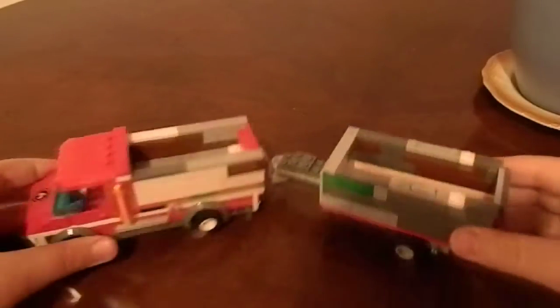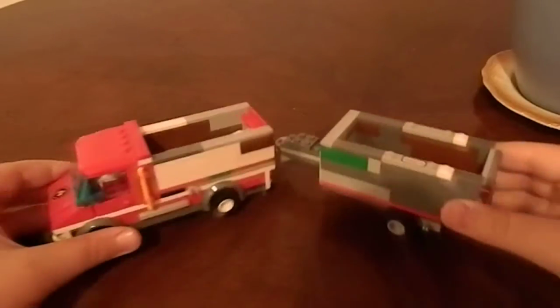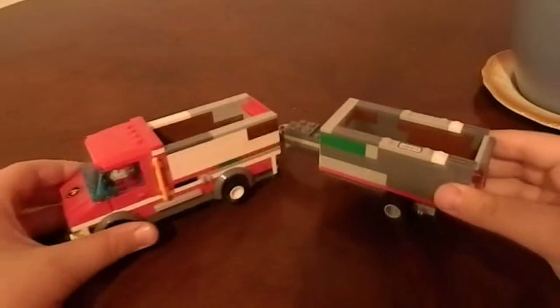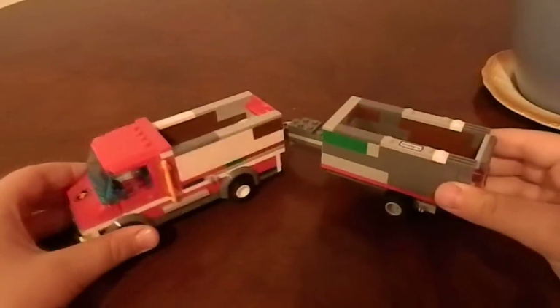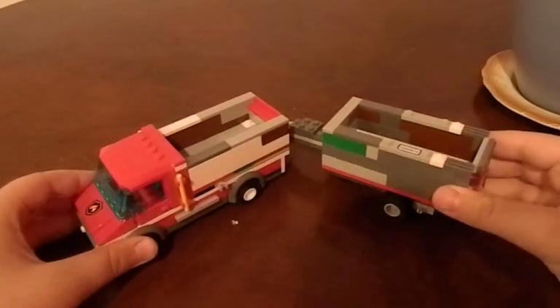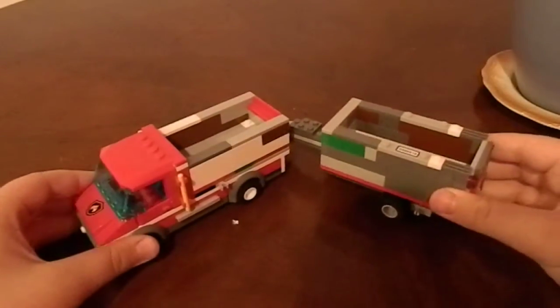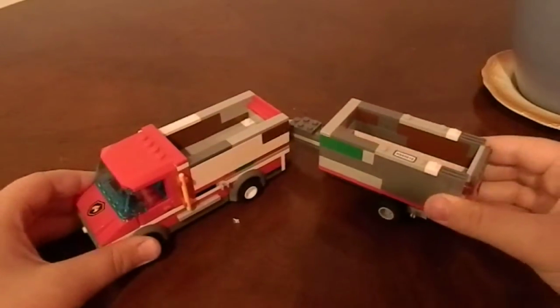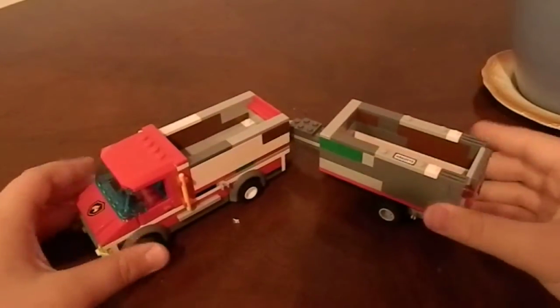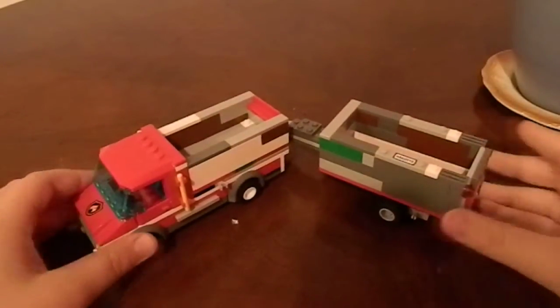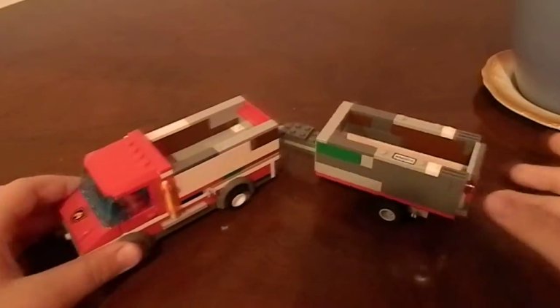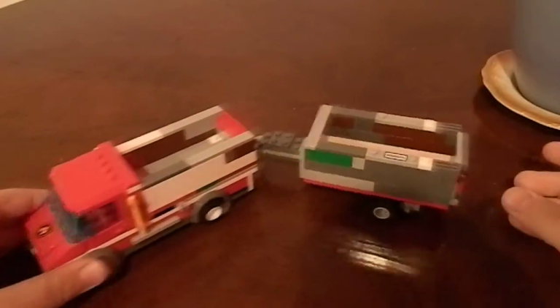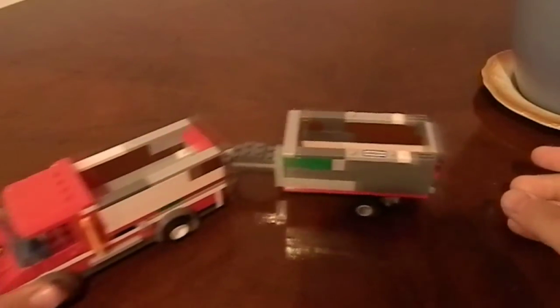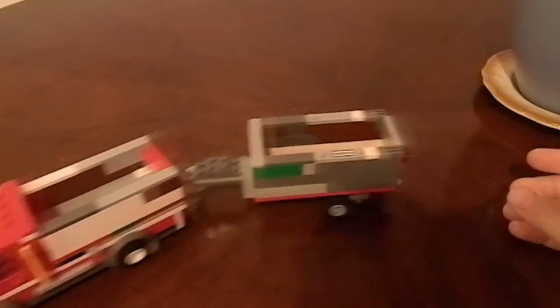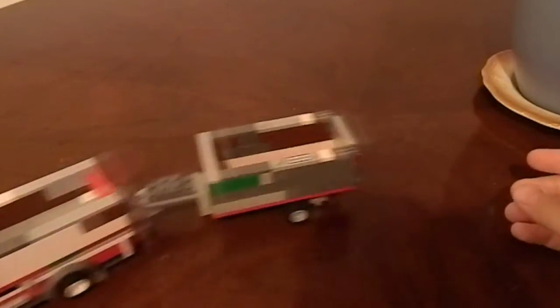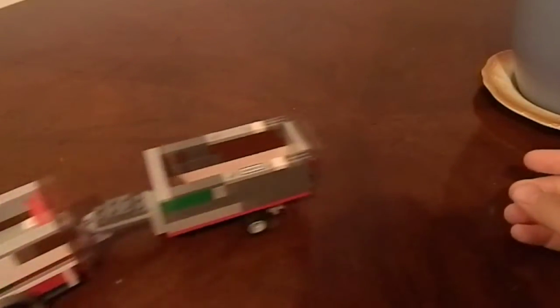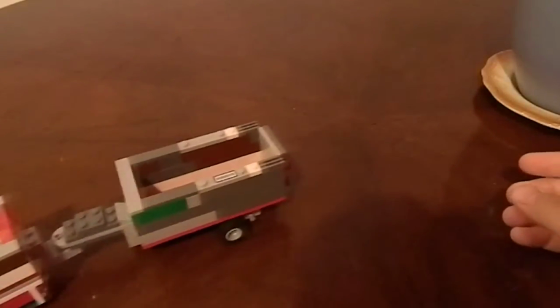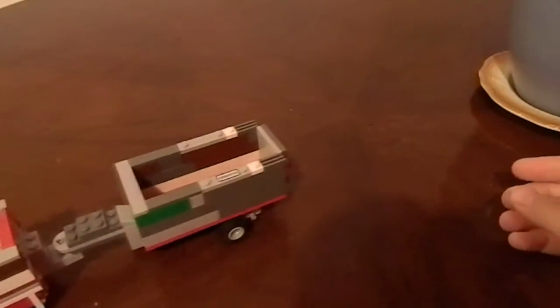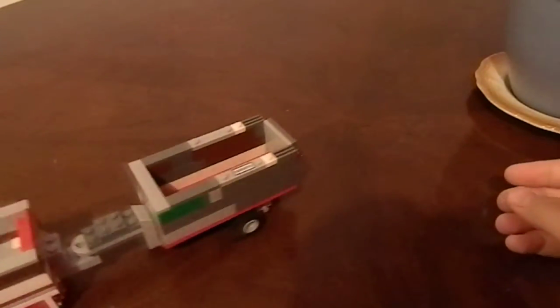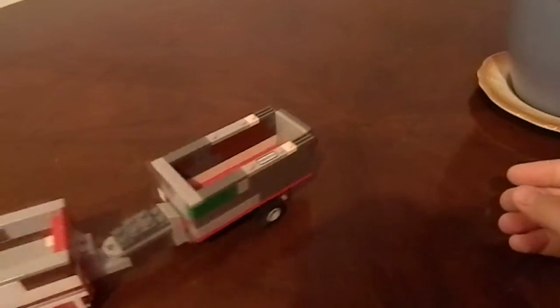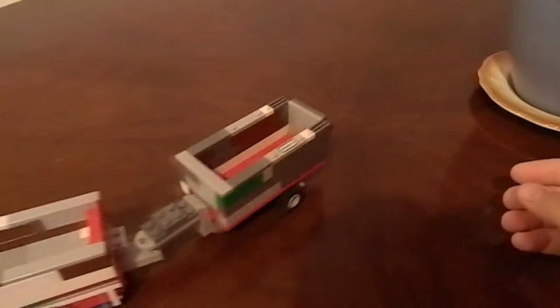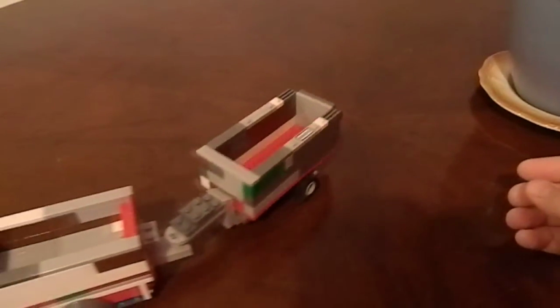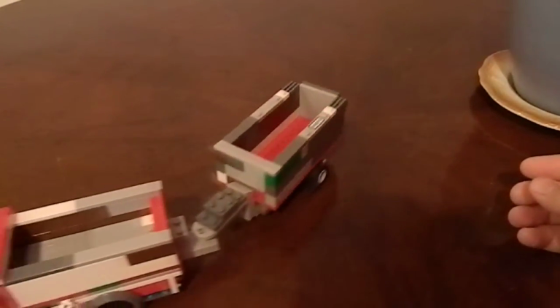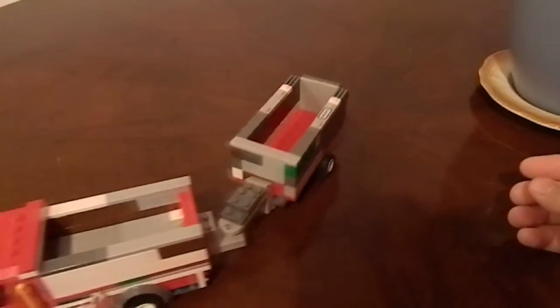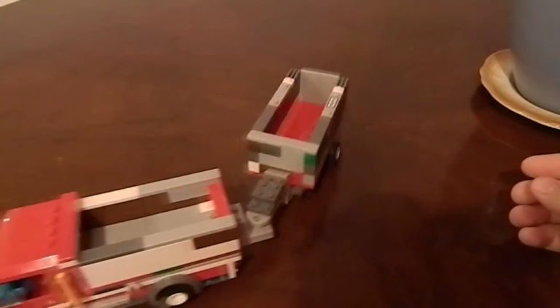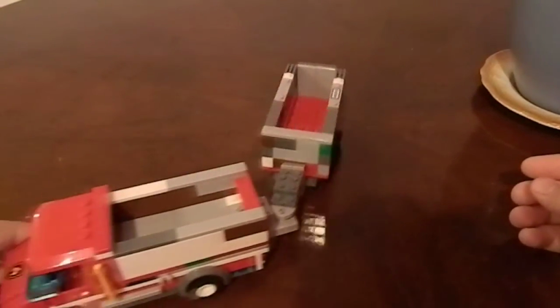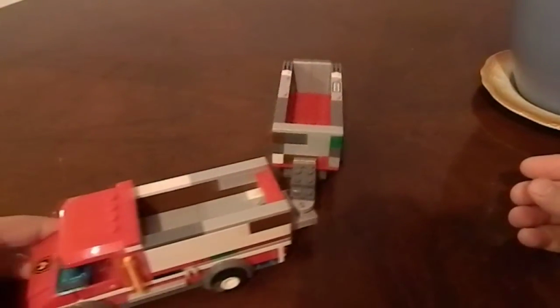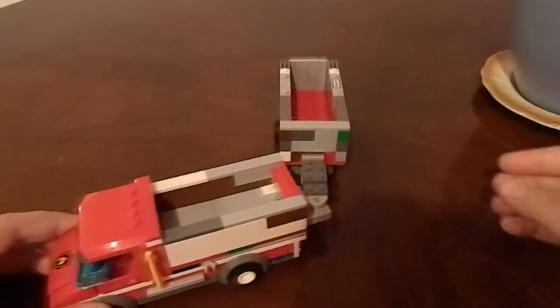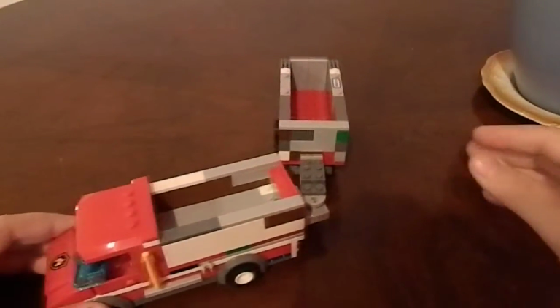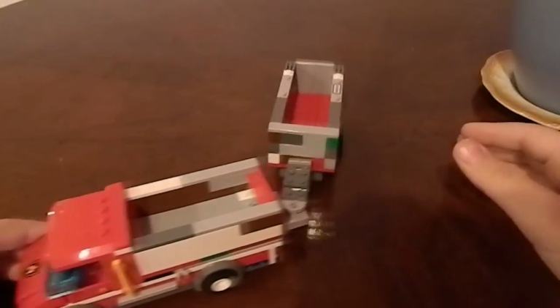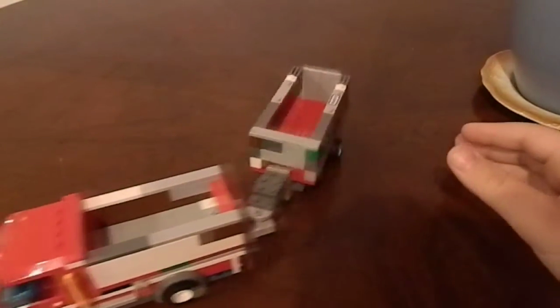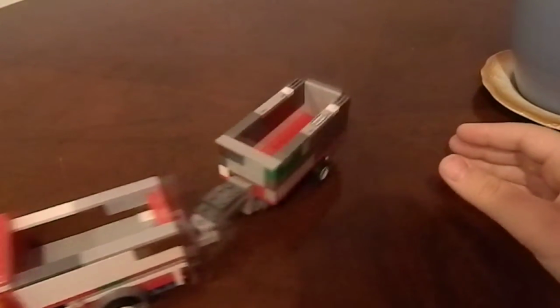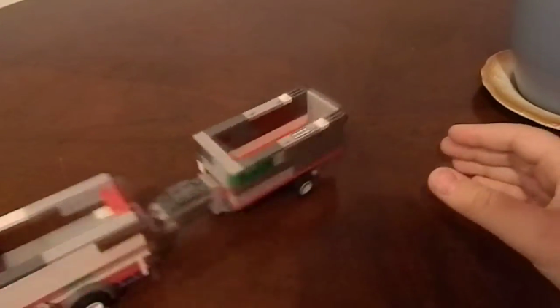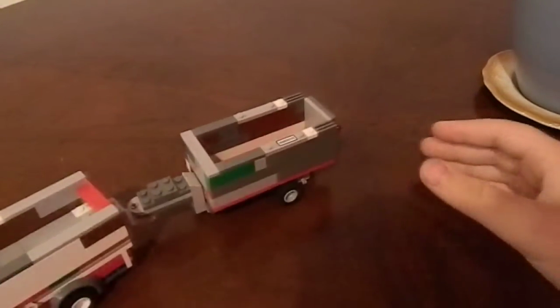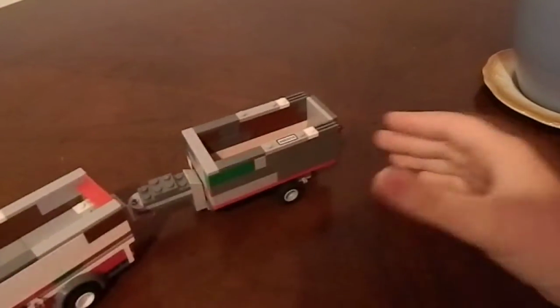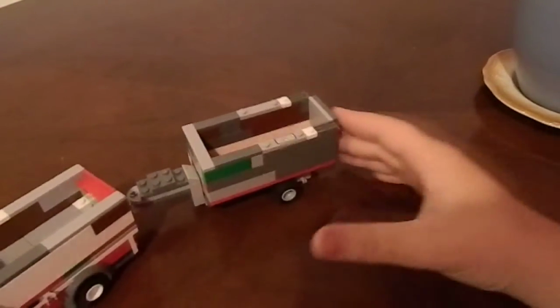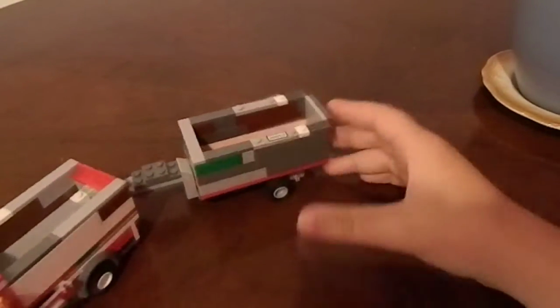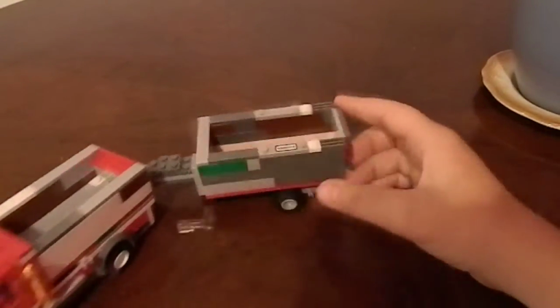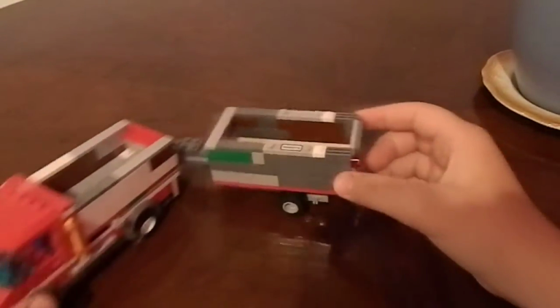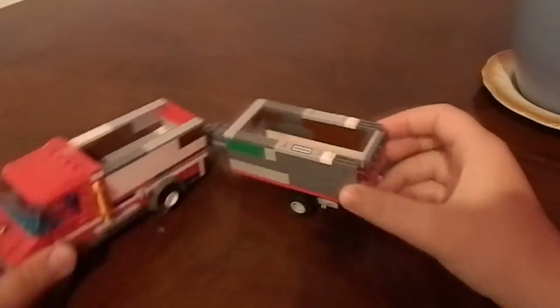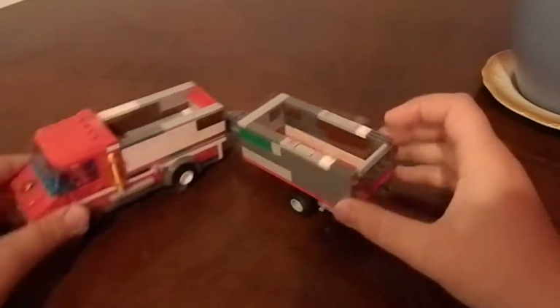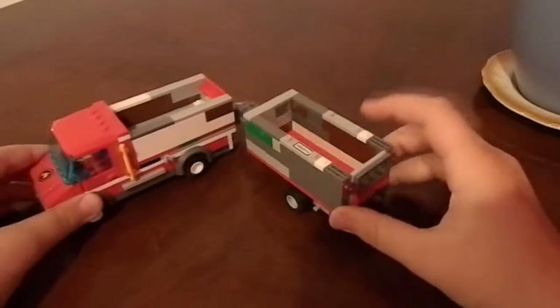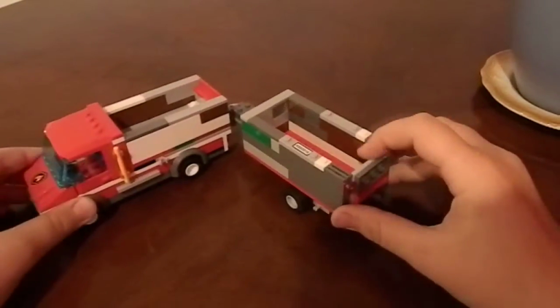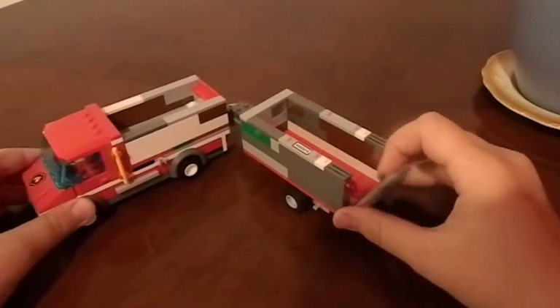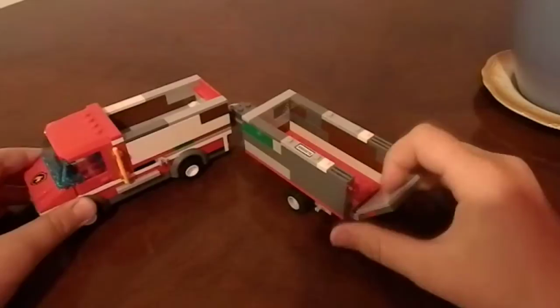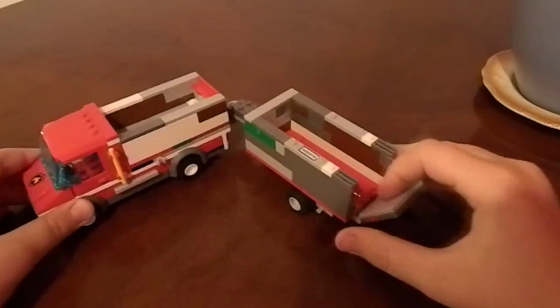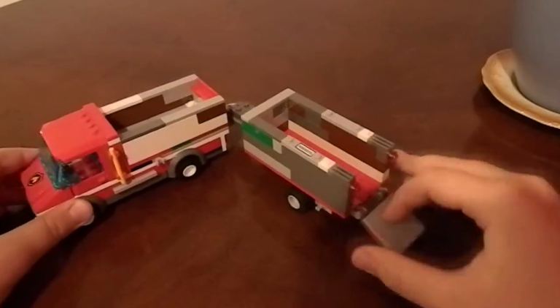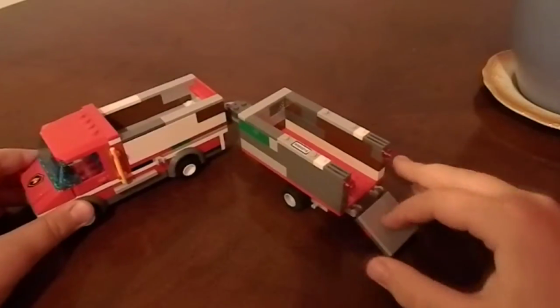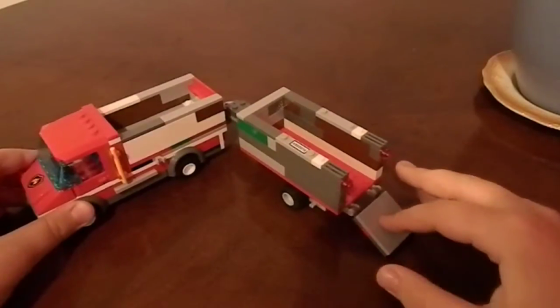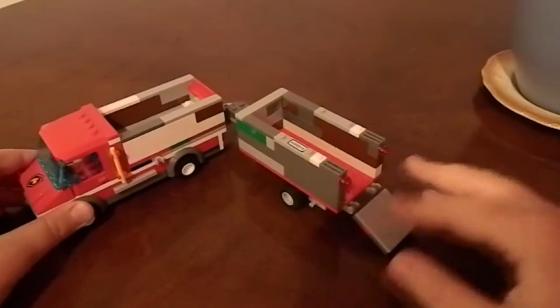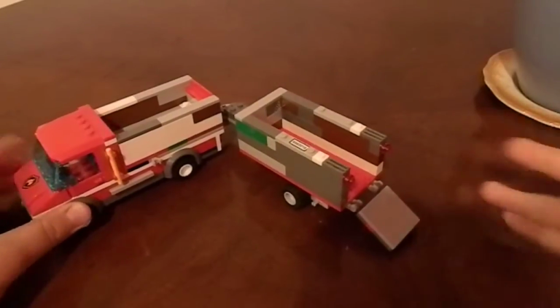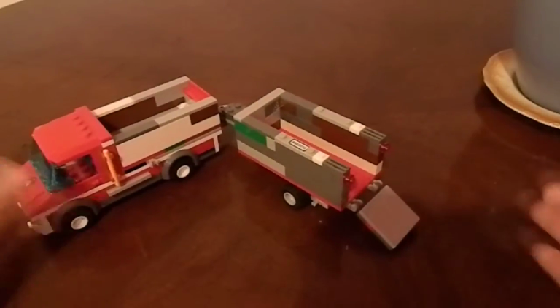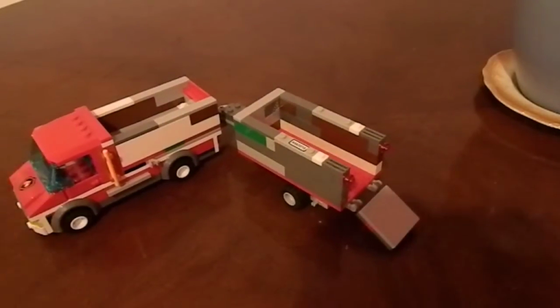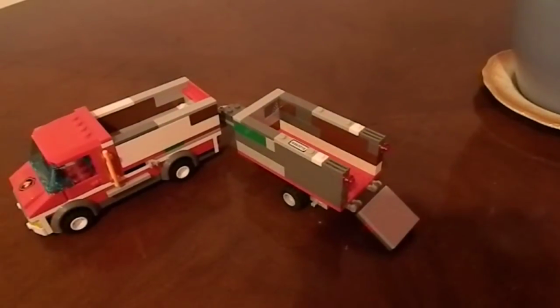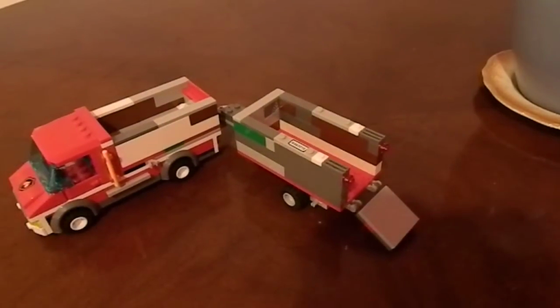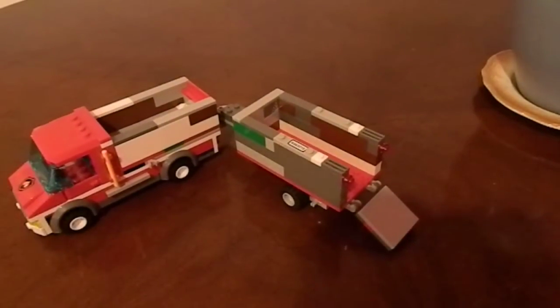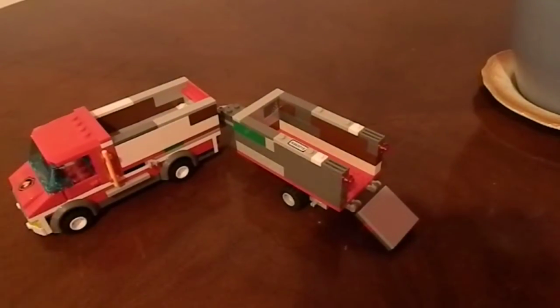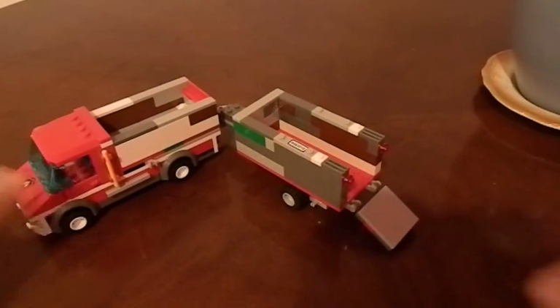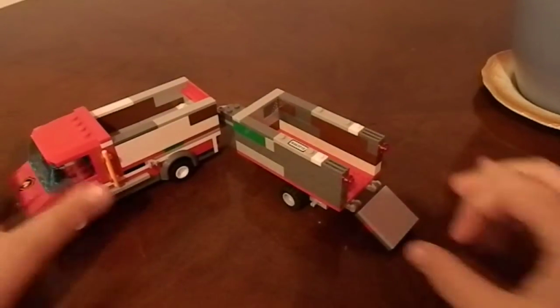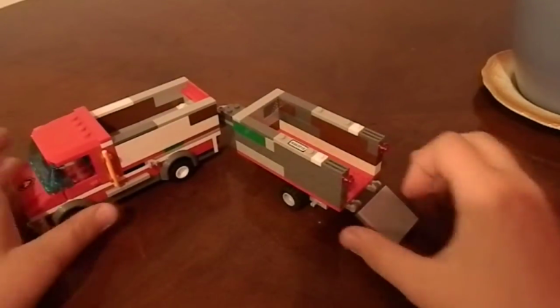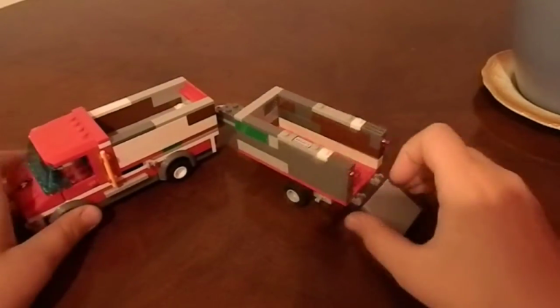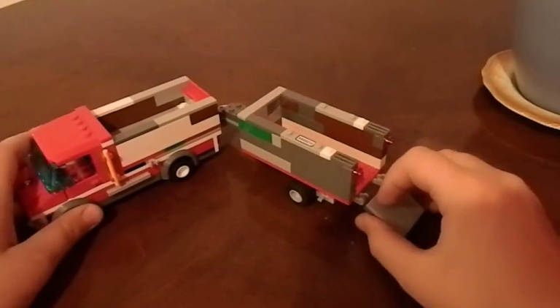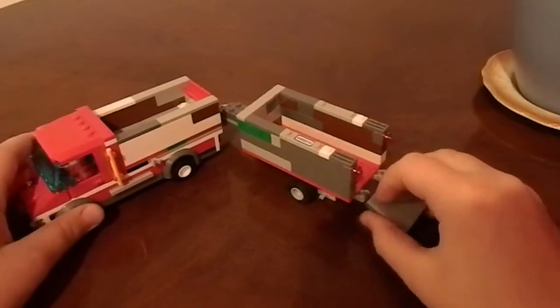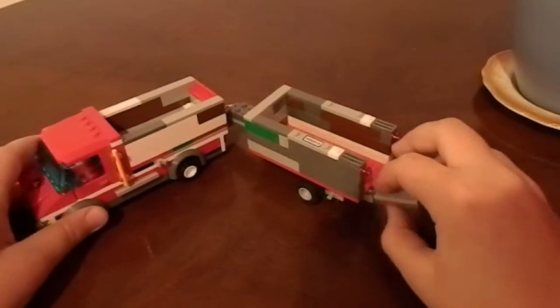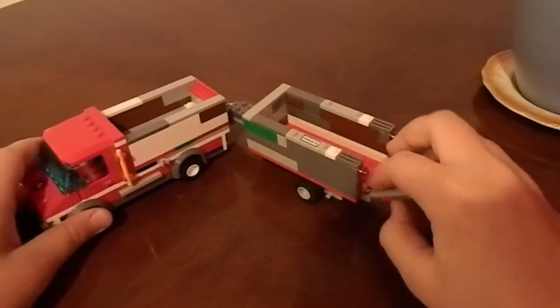Very nice, rolls very nicely and all that — simple as that.